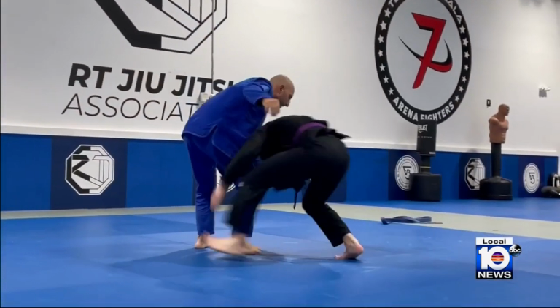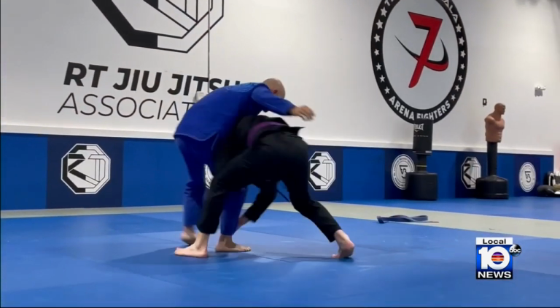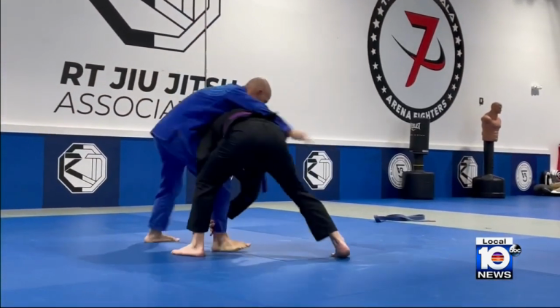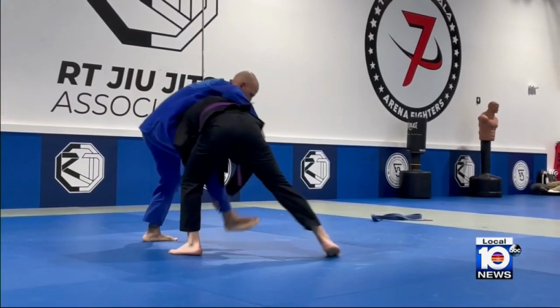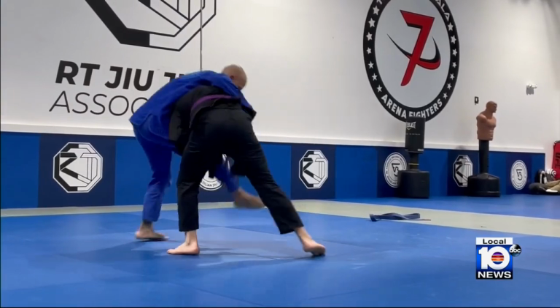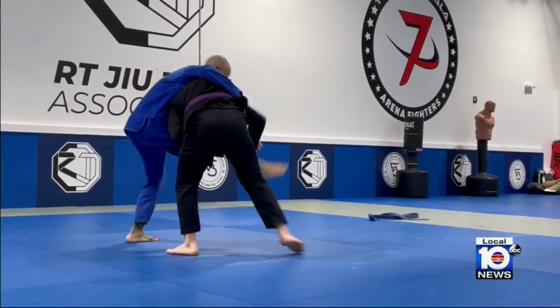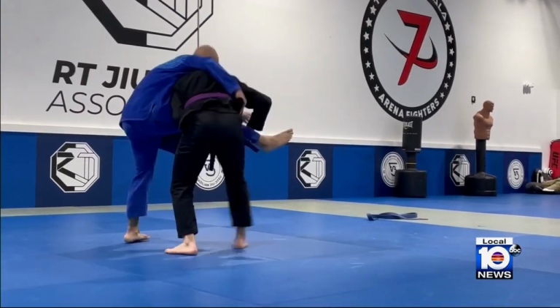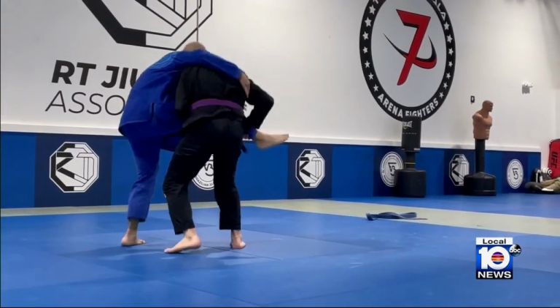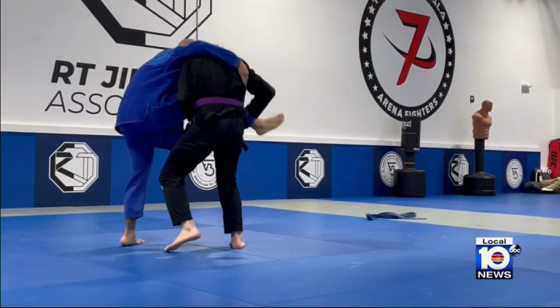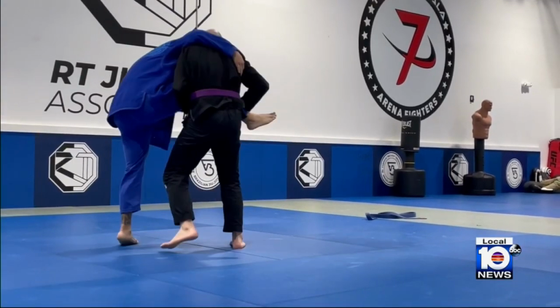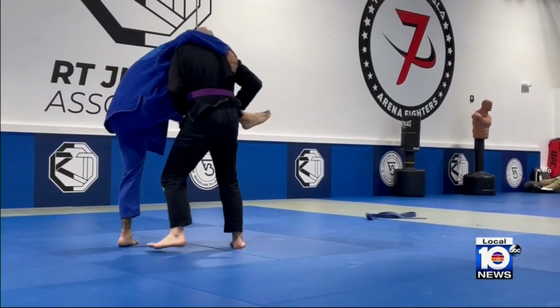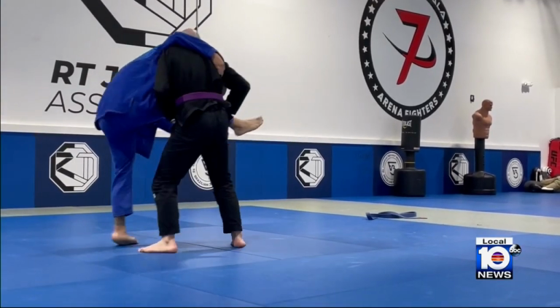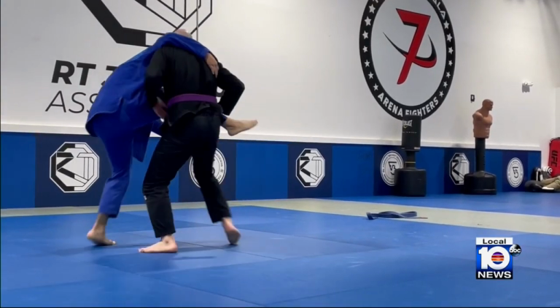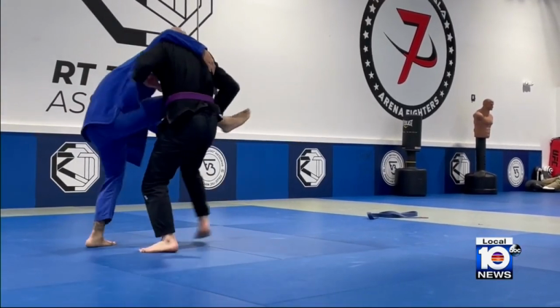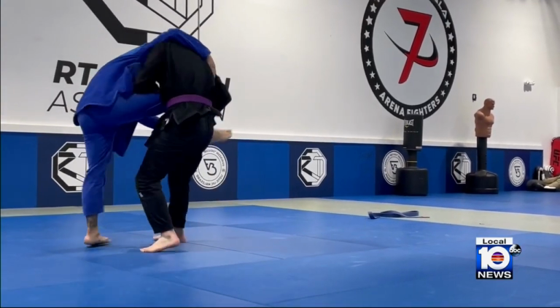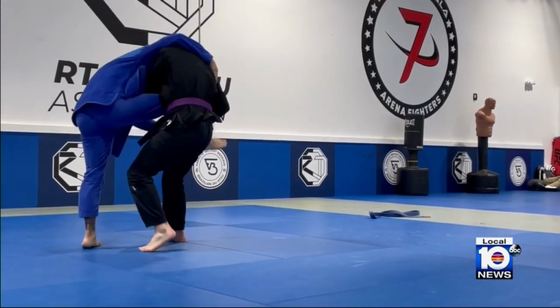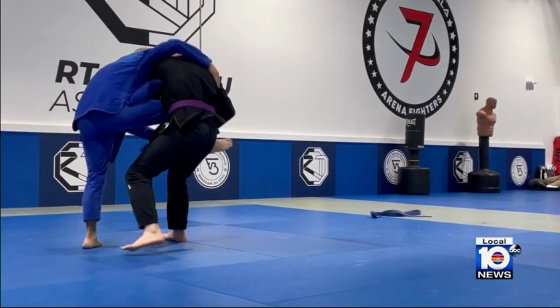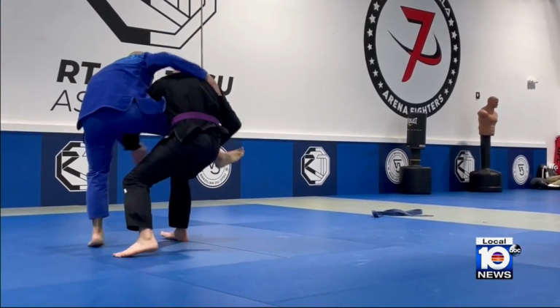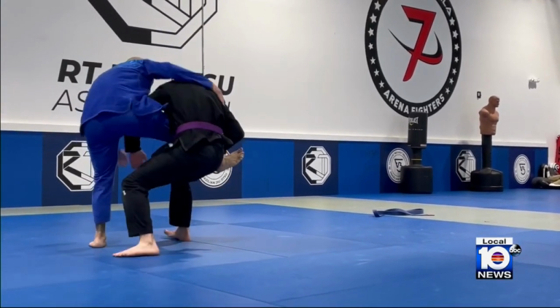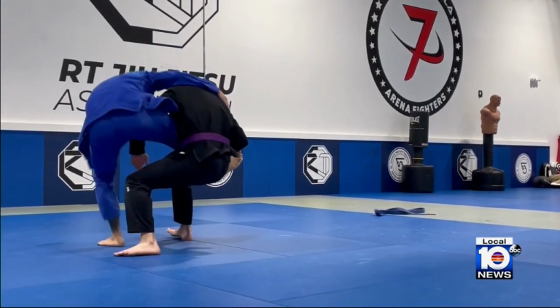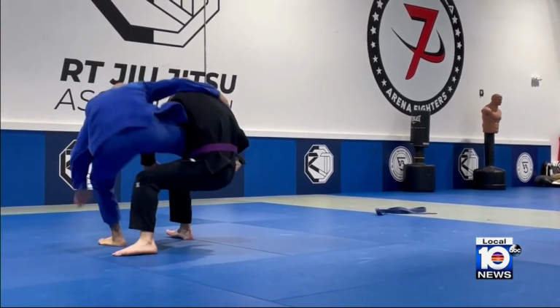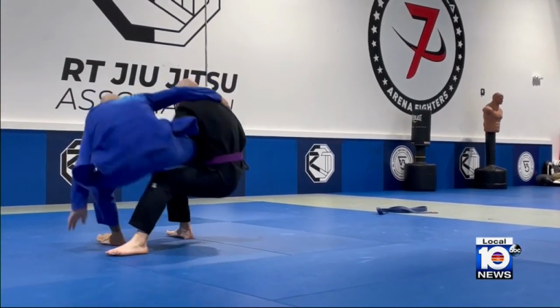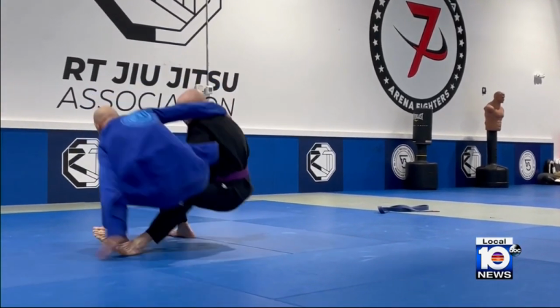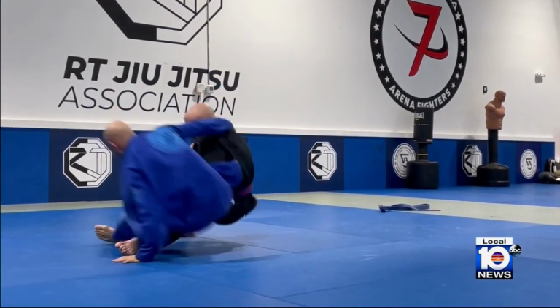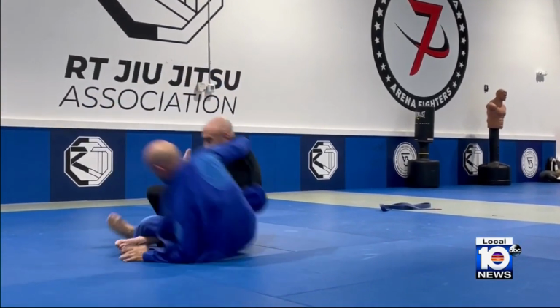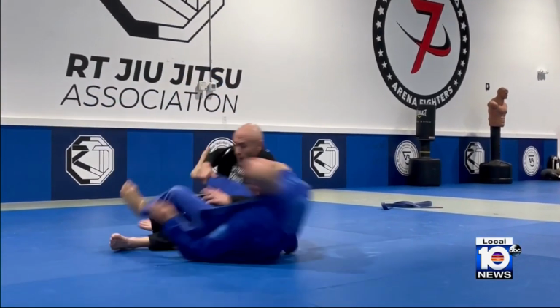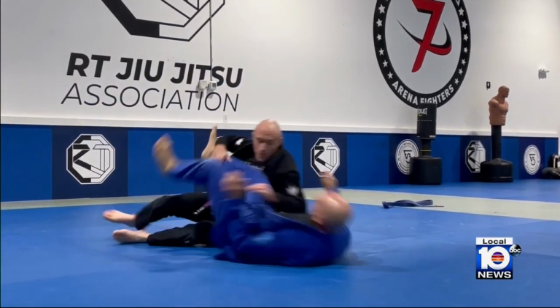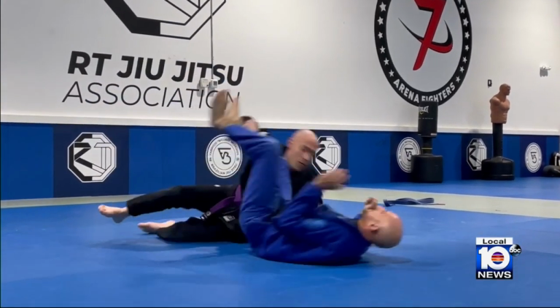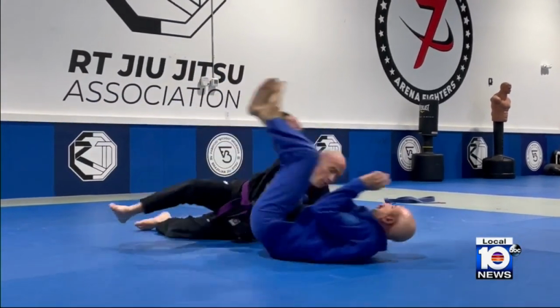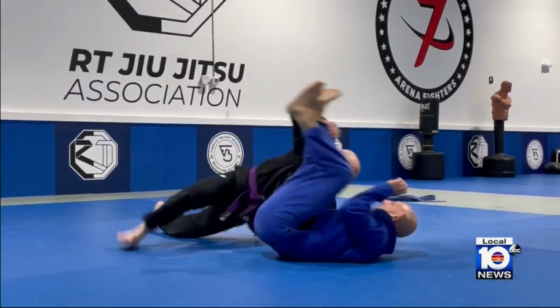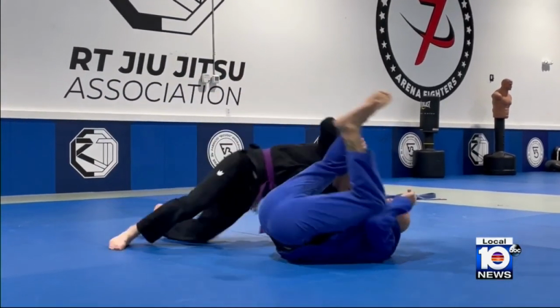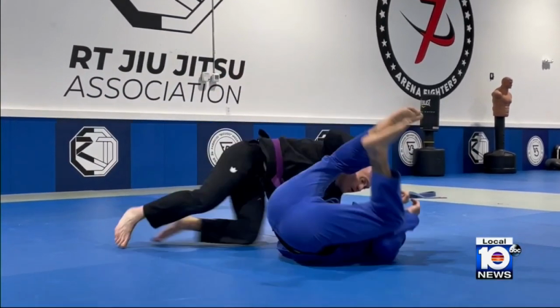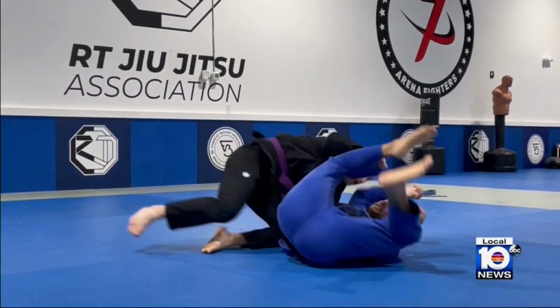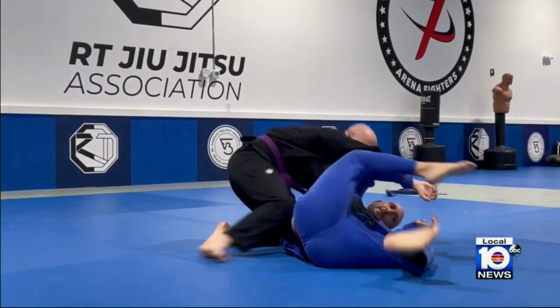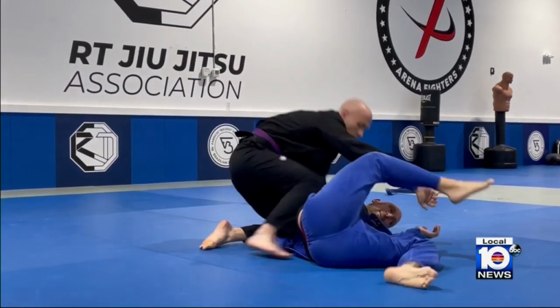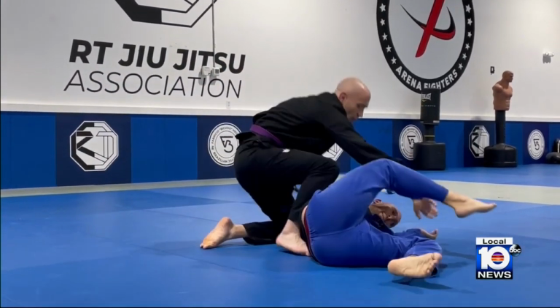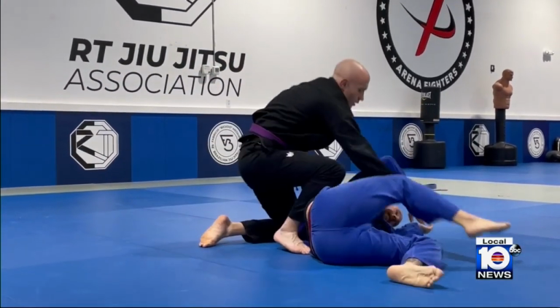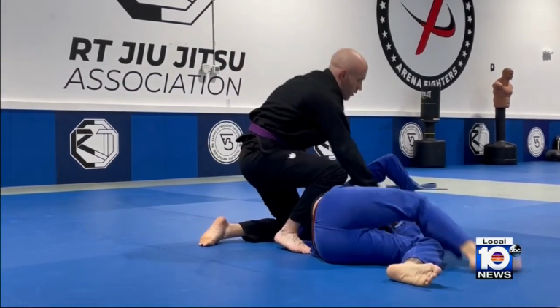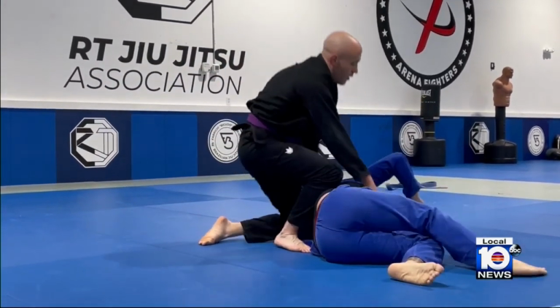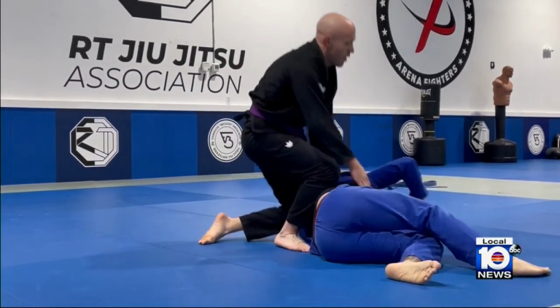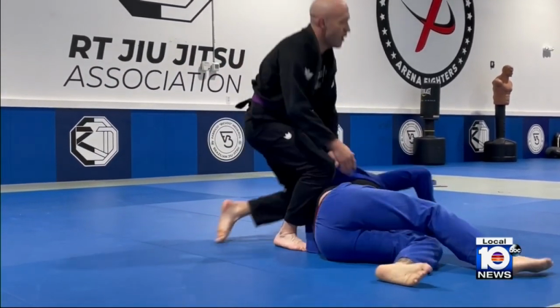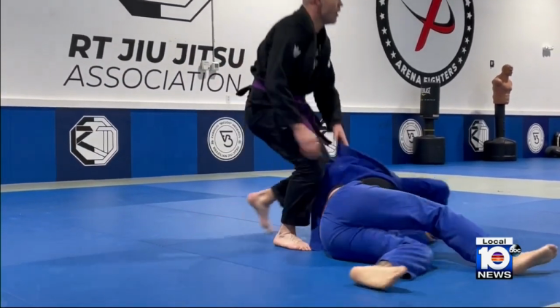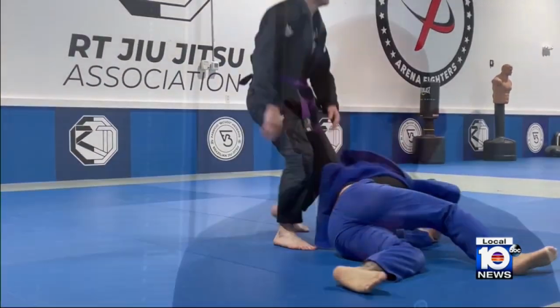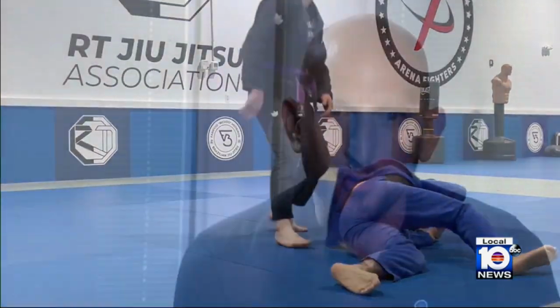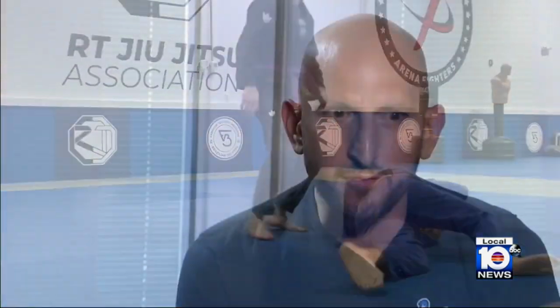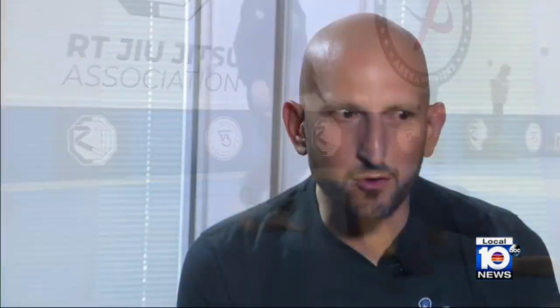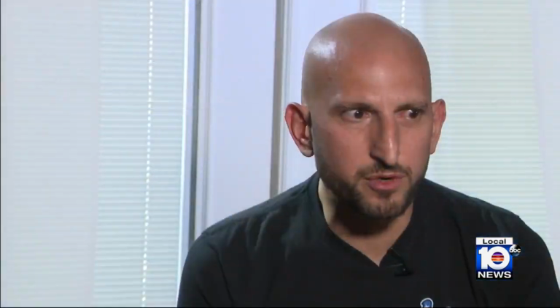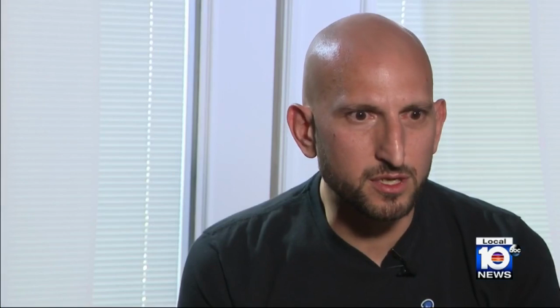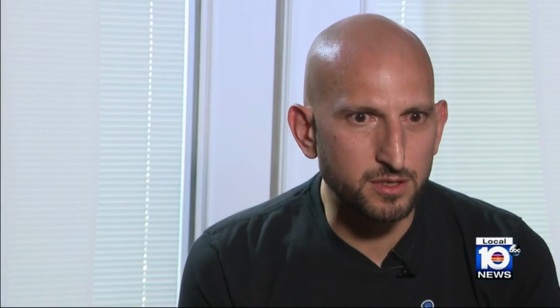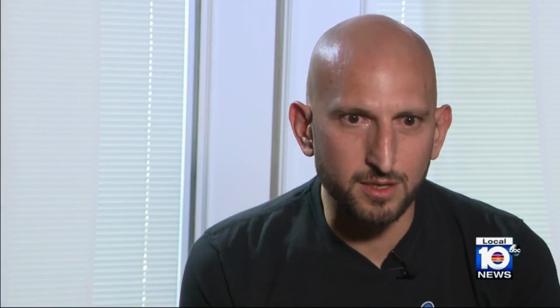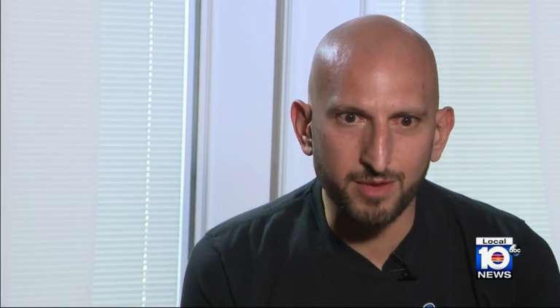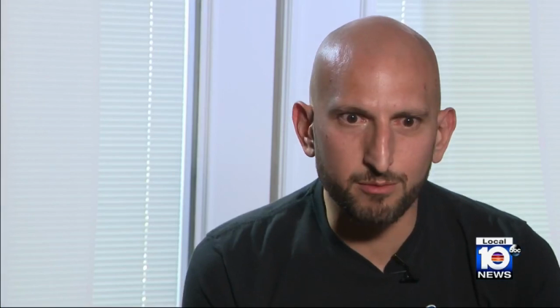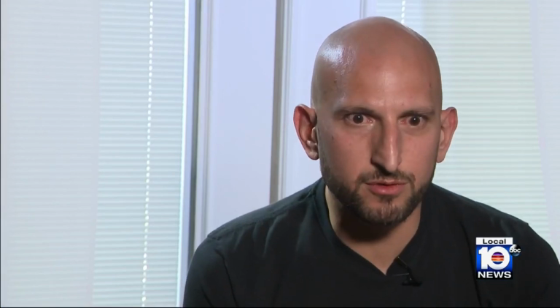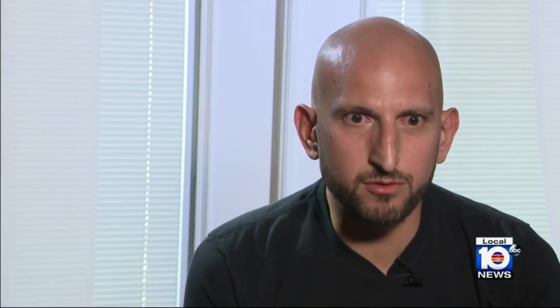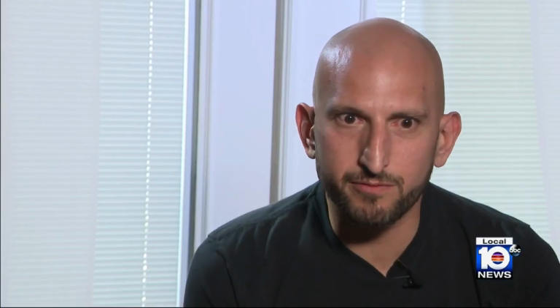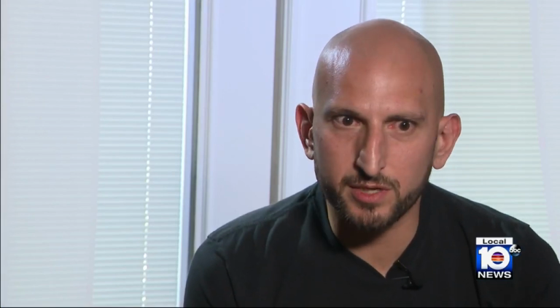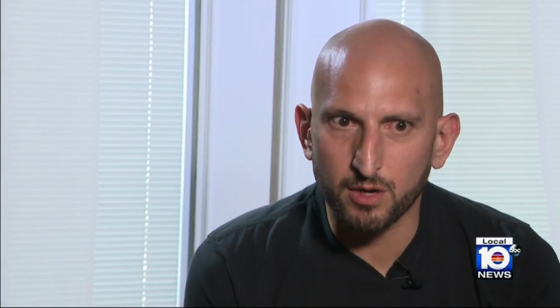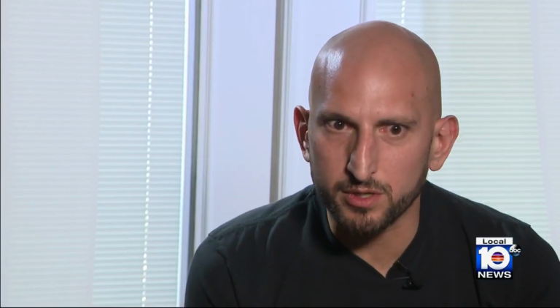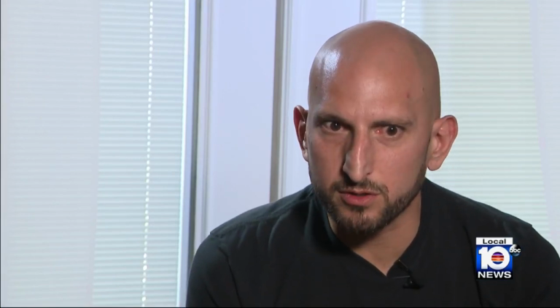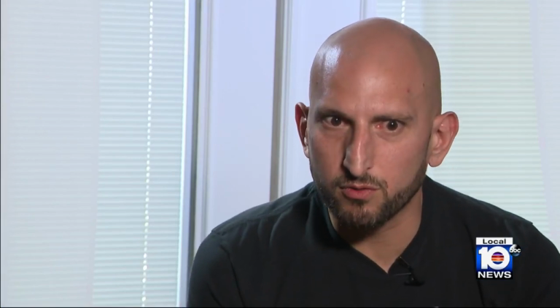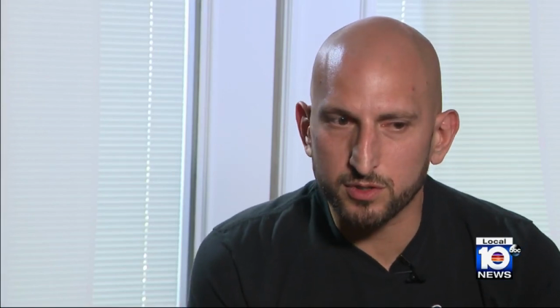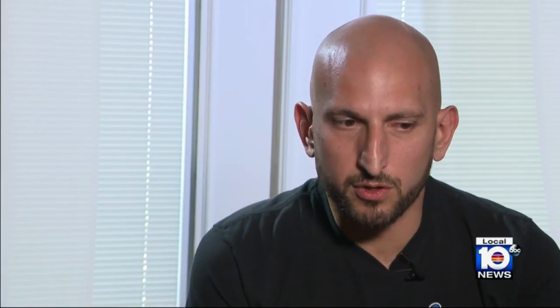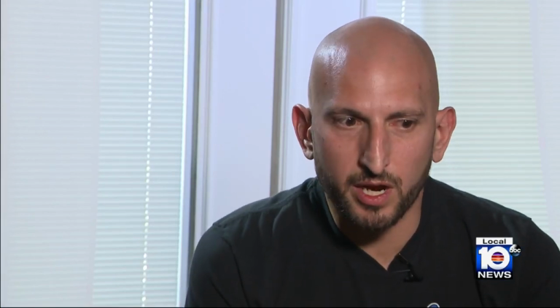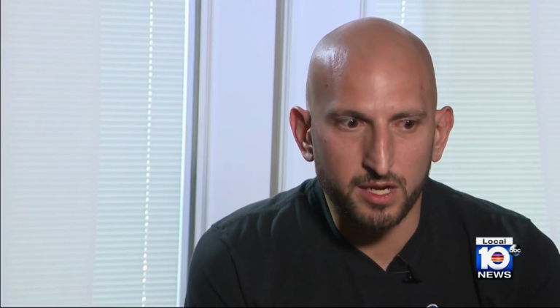Jordan is now back in action at his local jujitsu studio. Overall, I feel pretty good. I'm able to do everything I want to do, which is great.